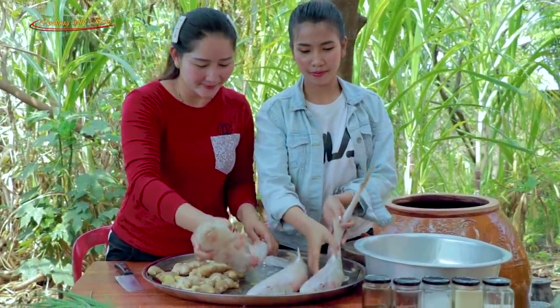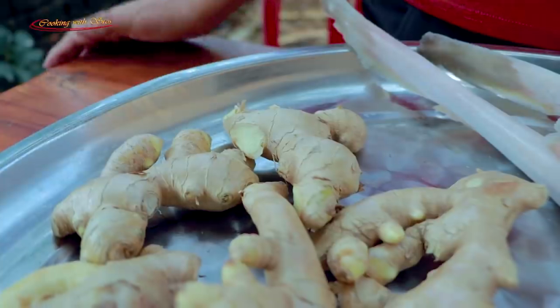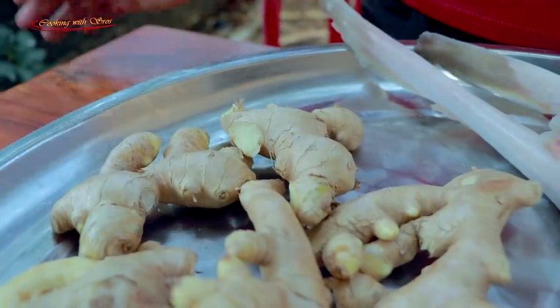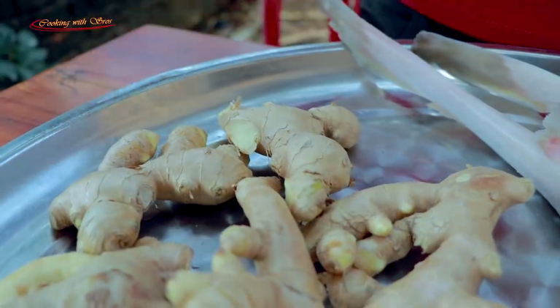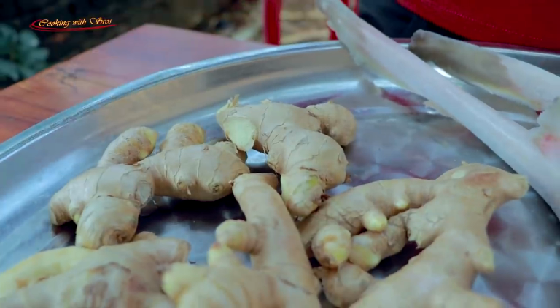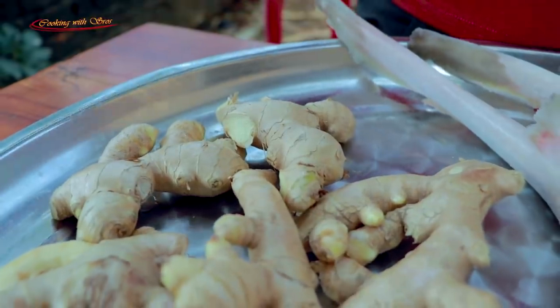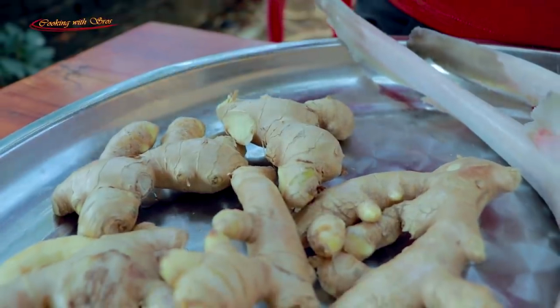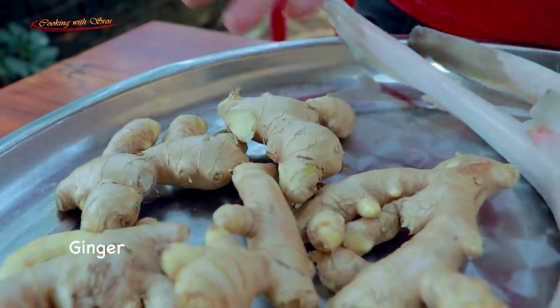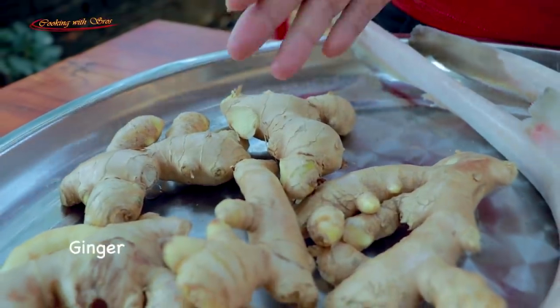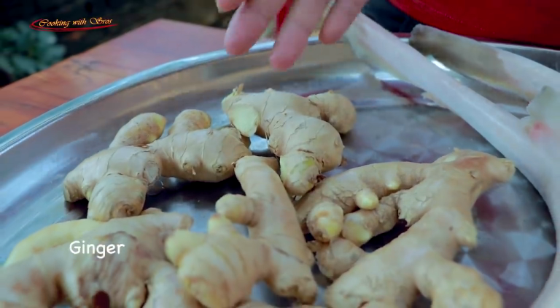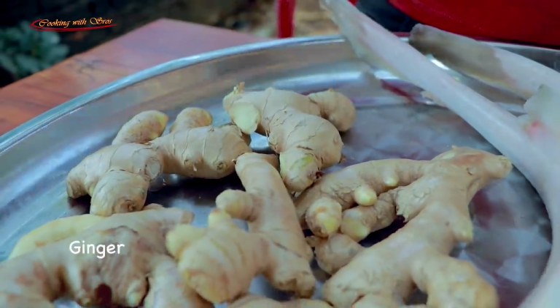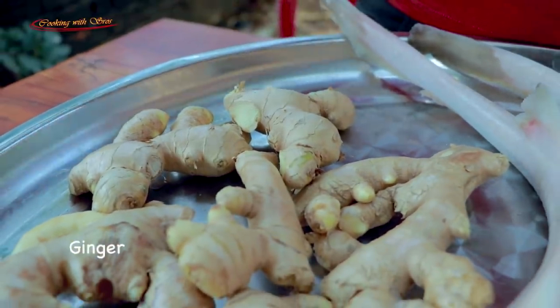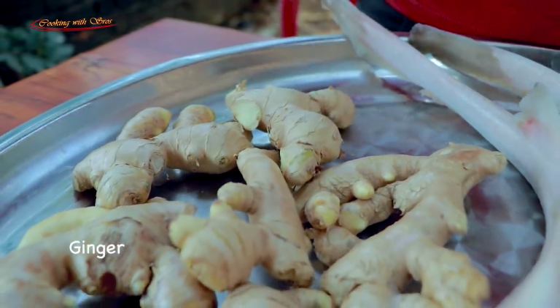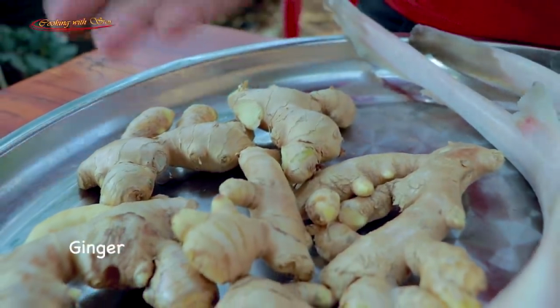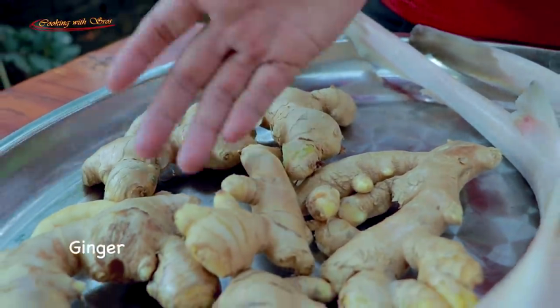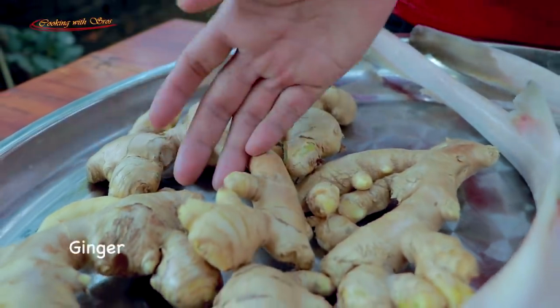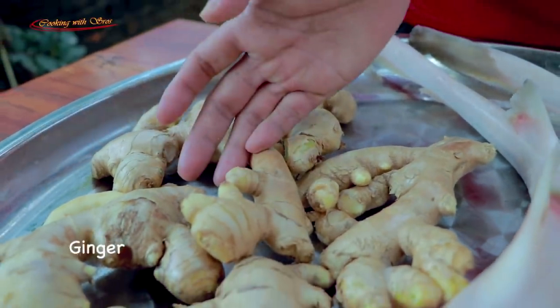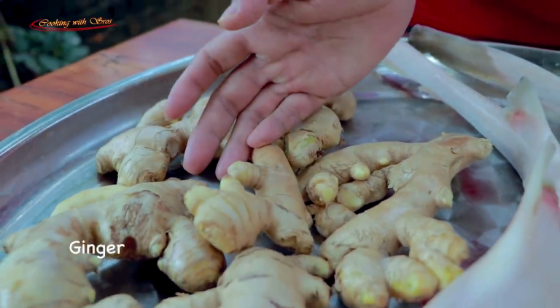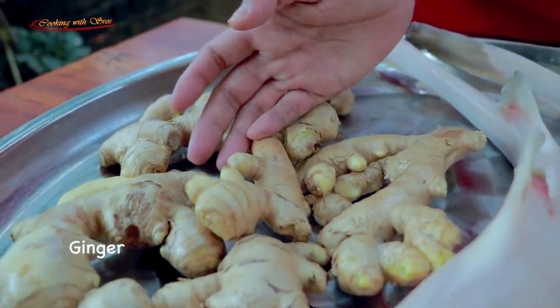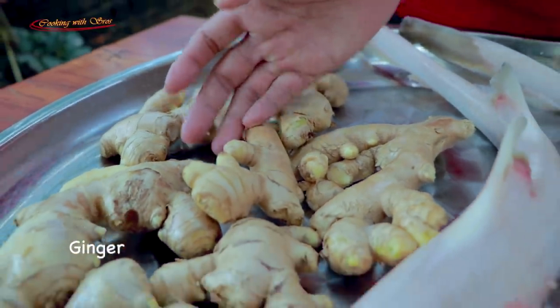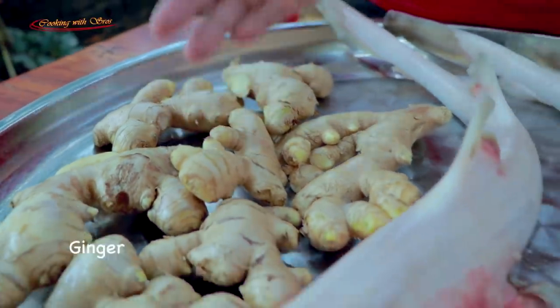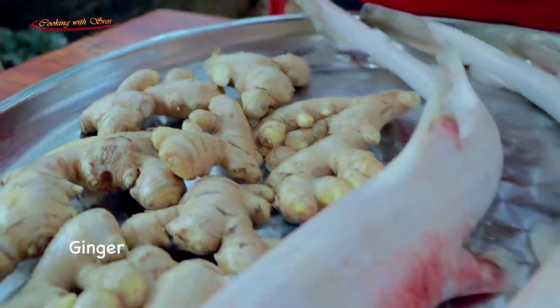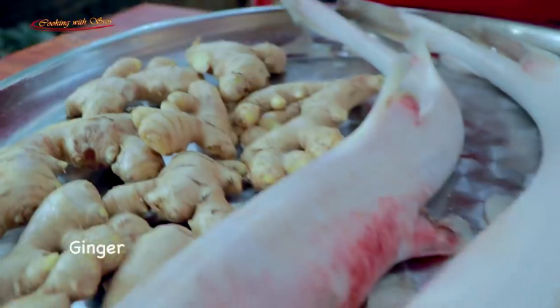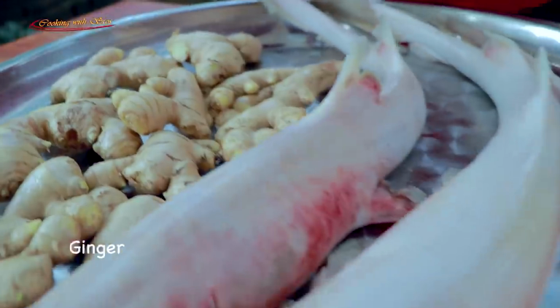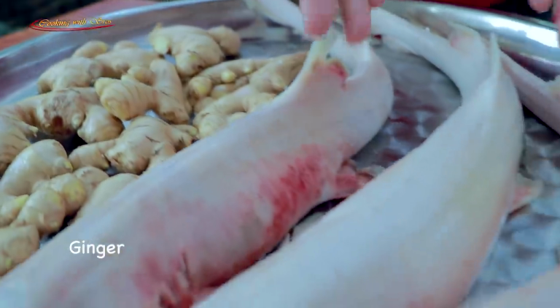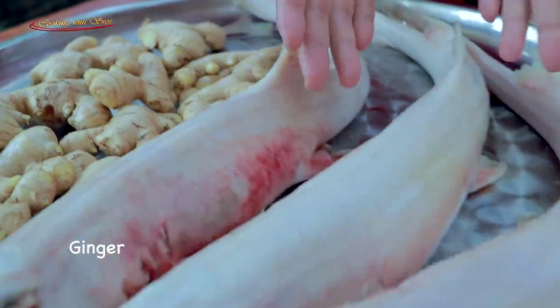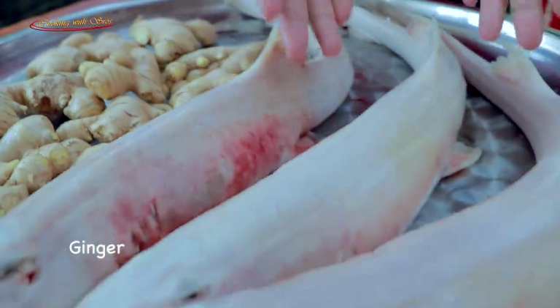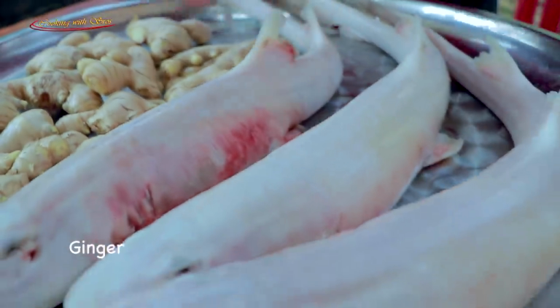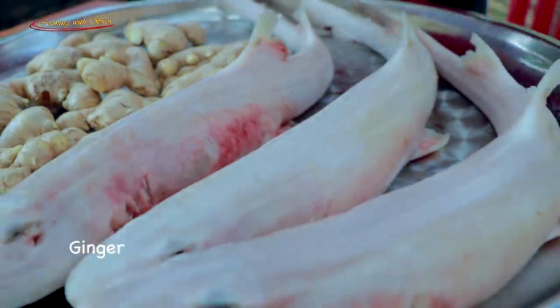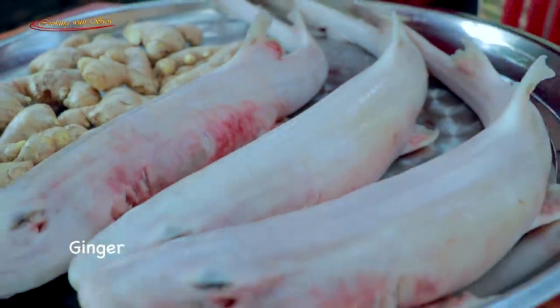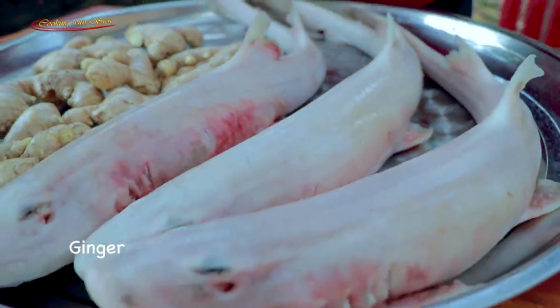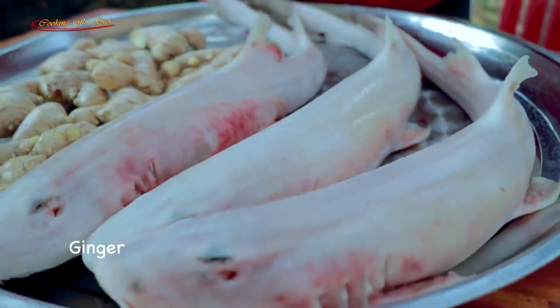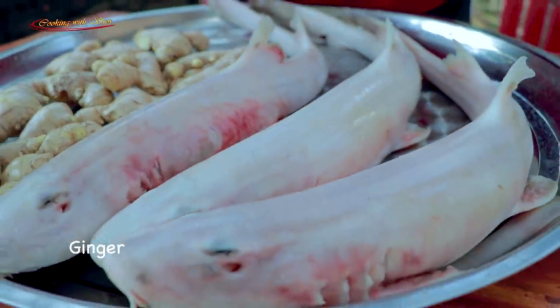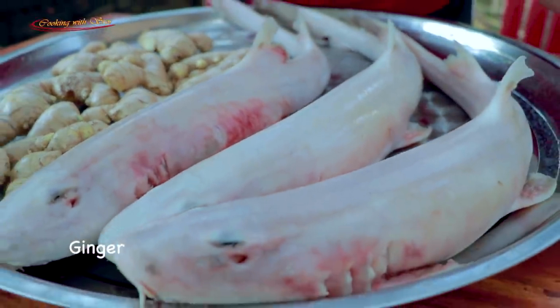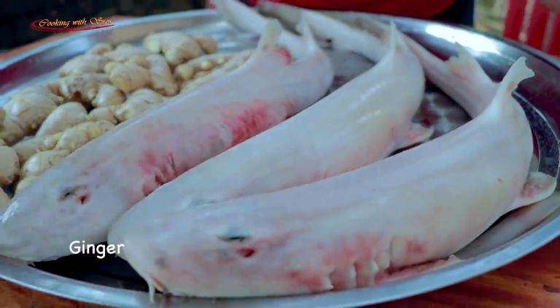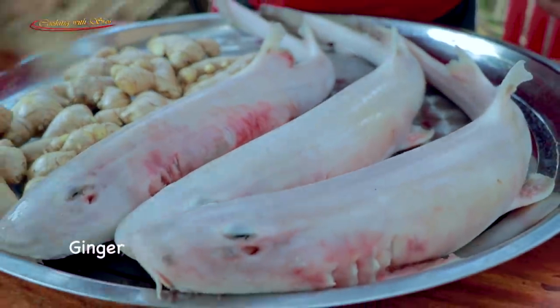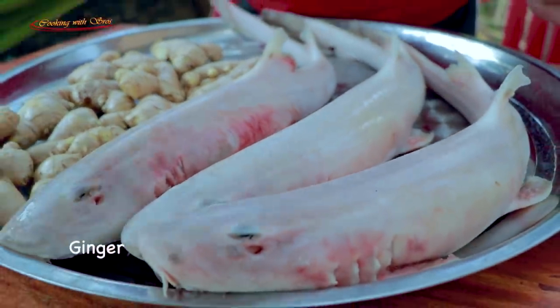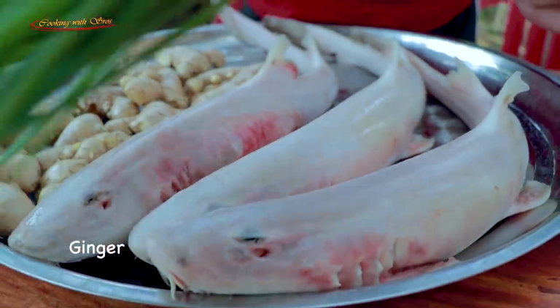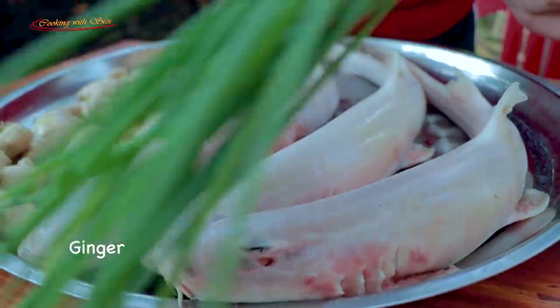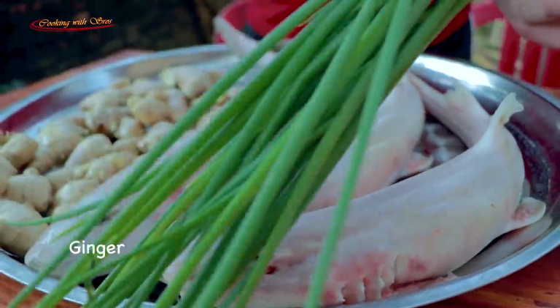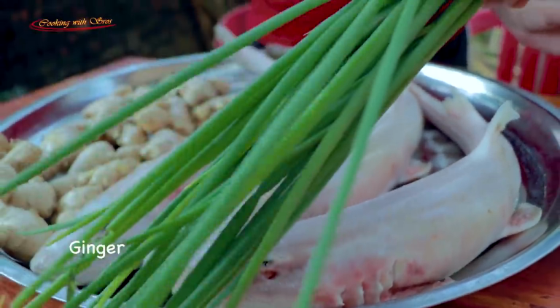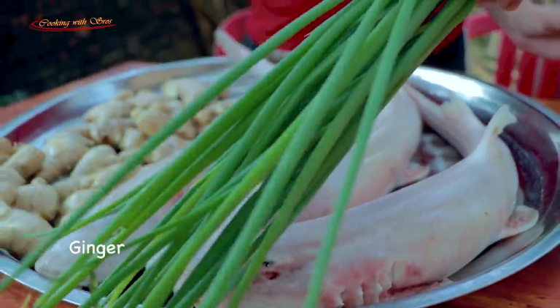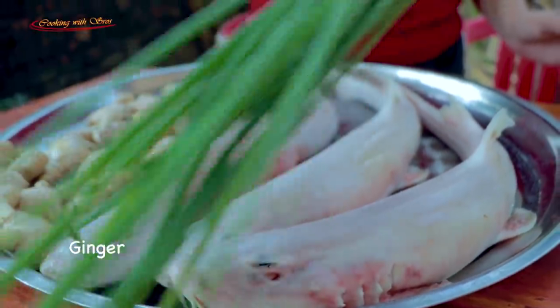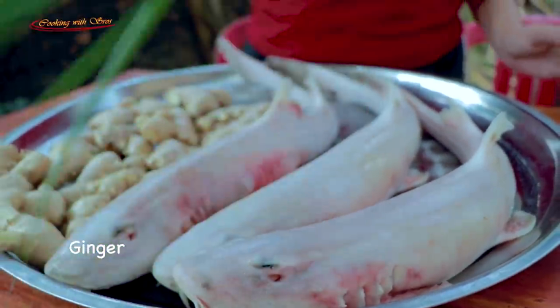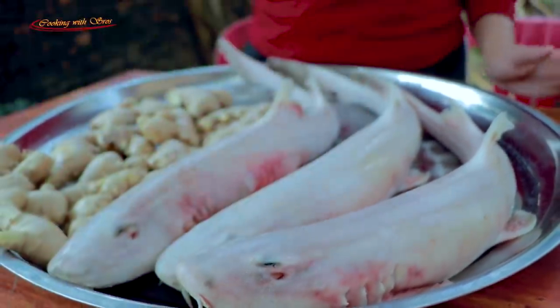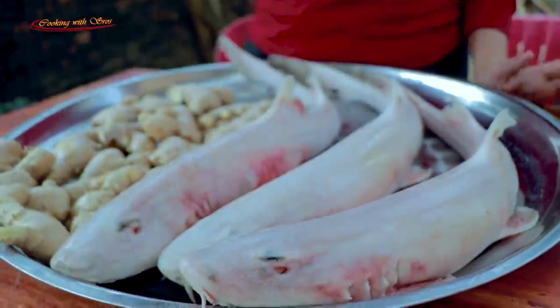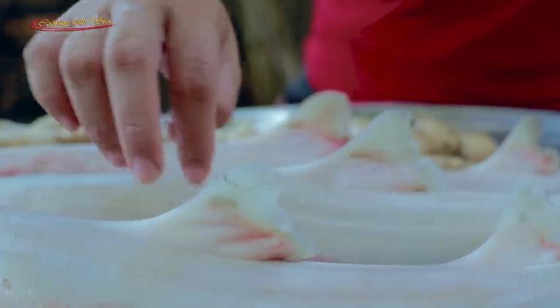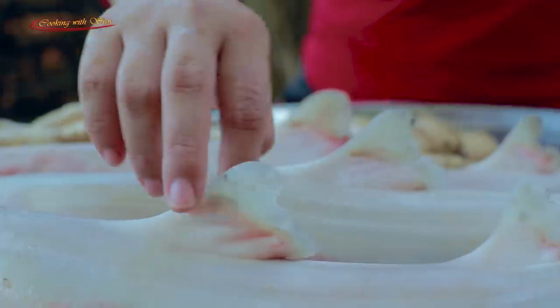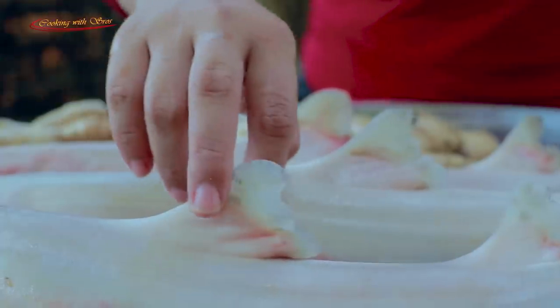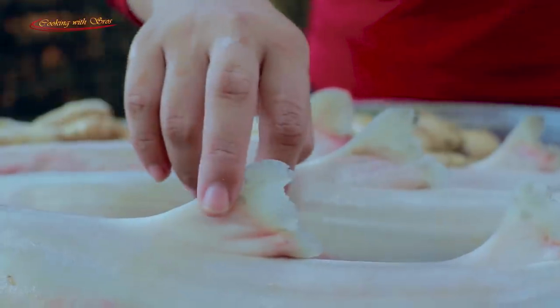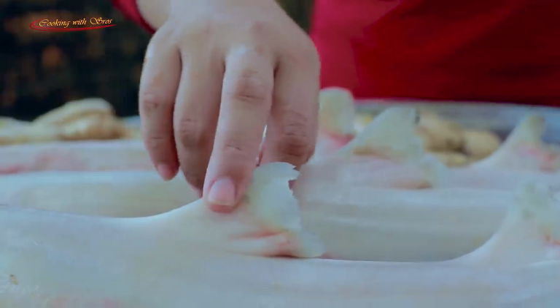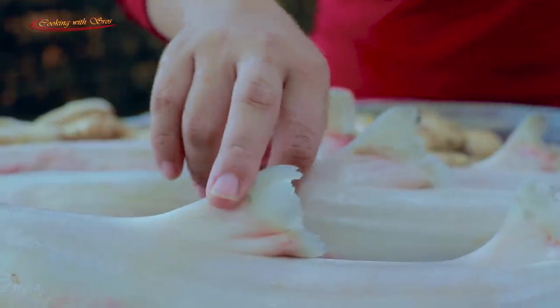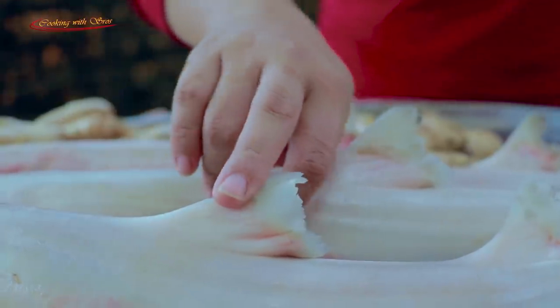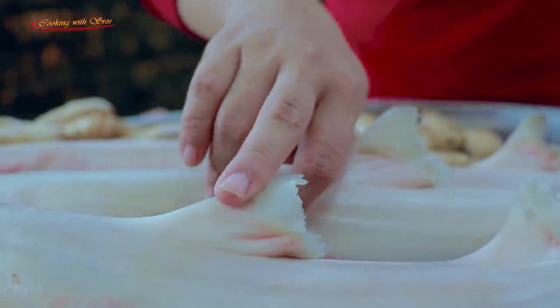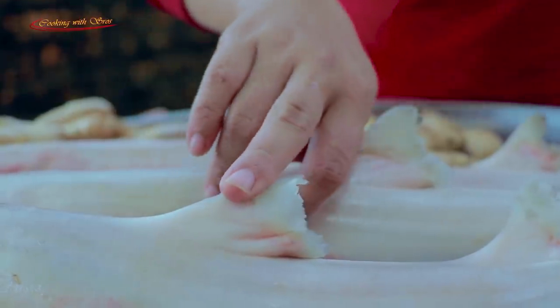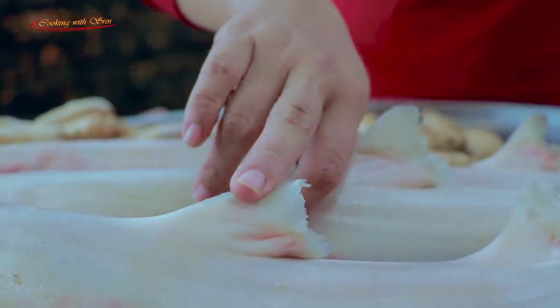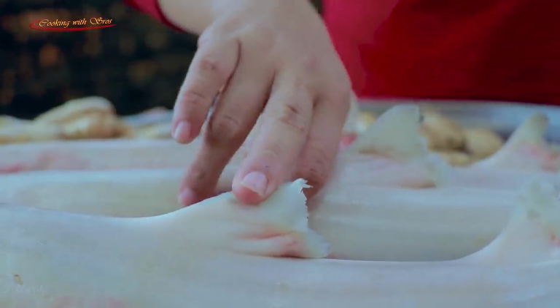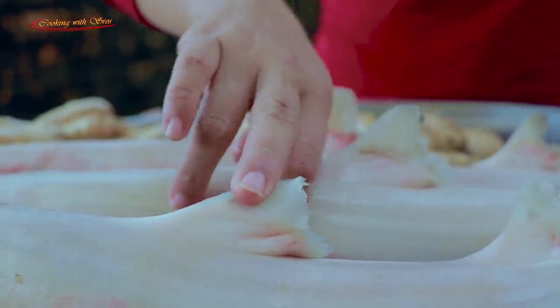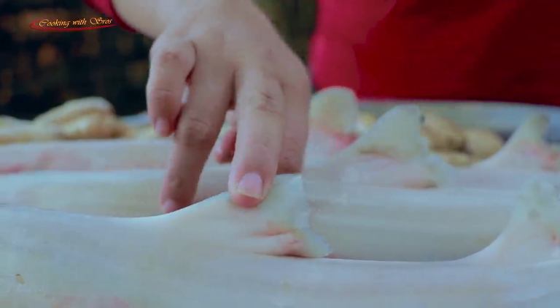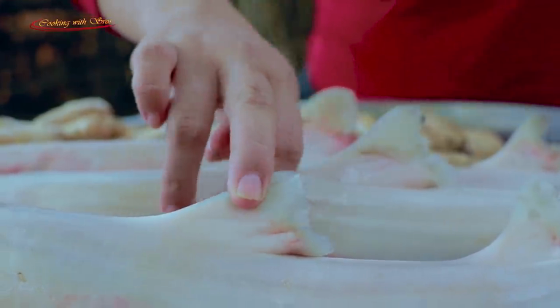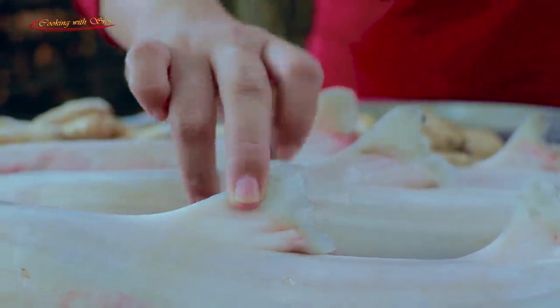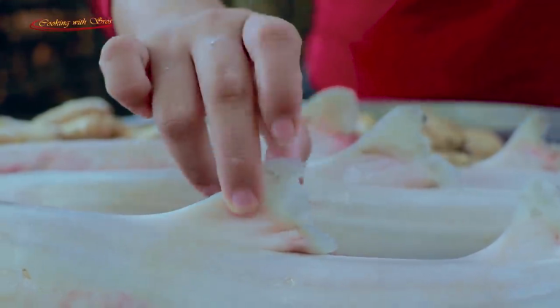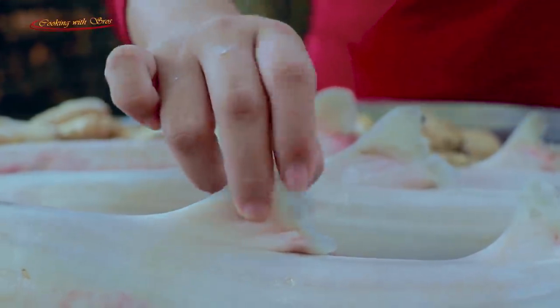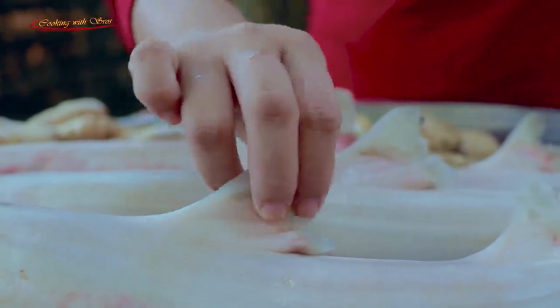For the cooking today I have ginger, saak, green onion. Here is the delicious part of saak.